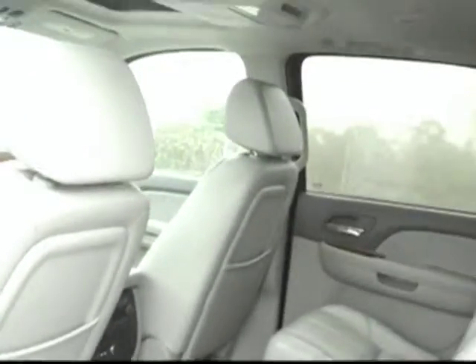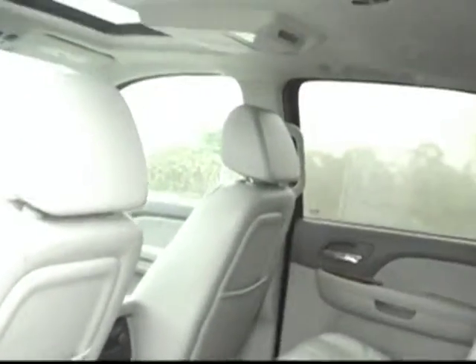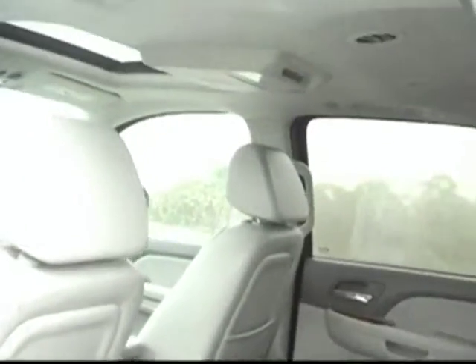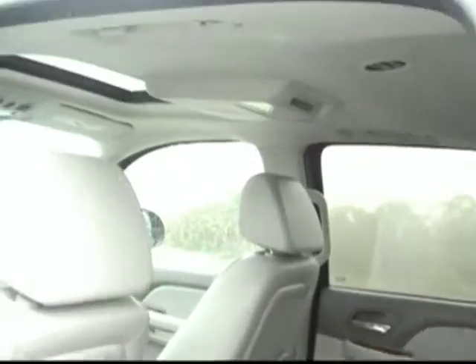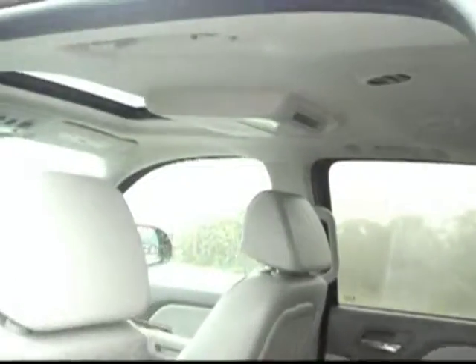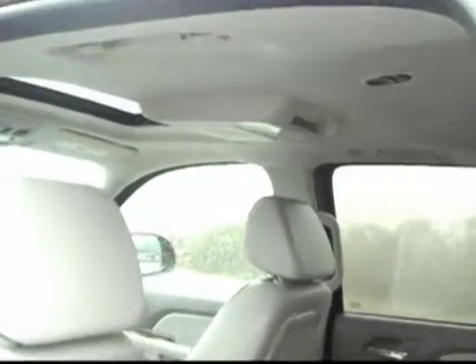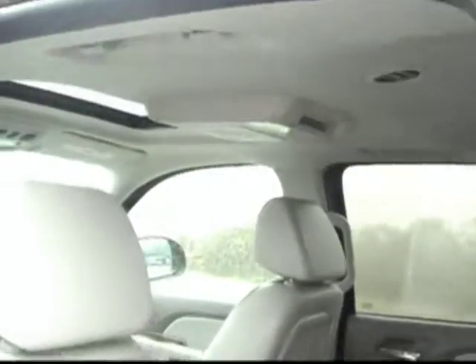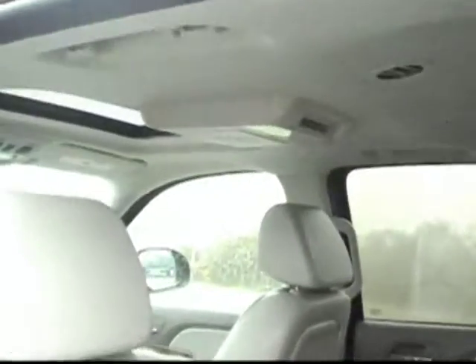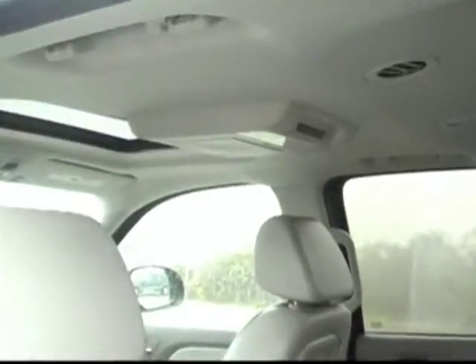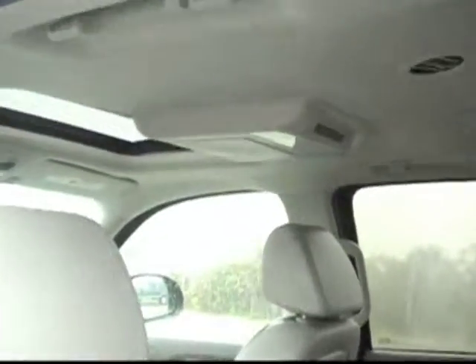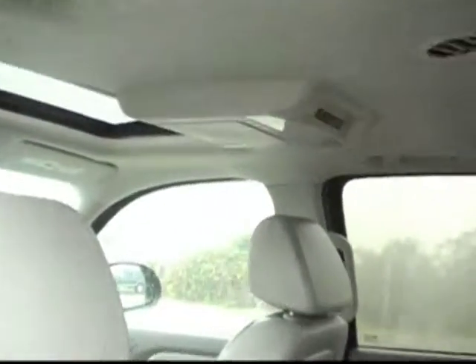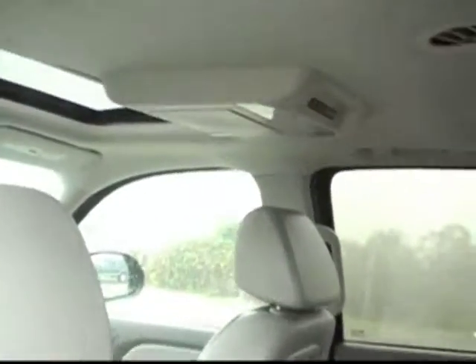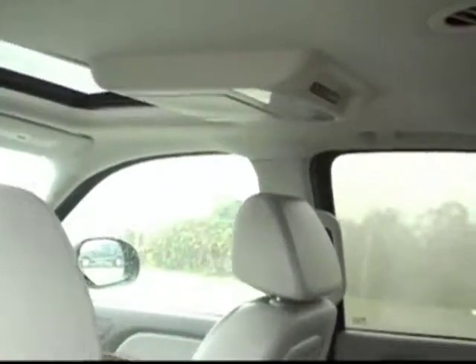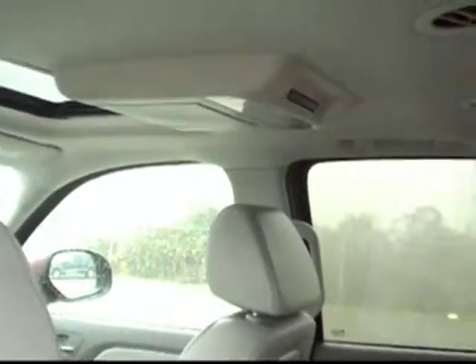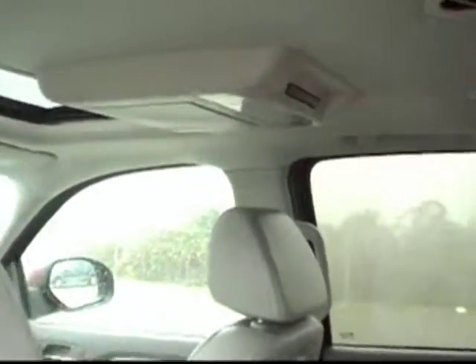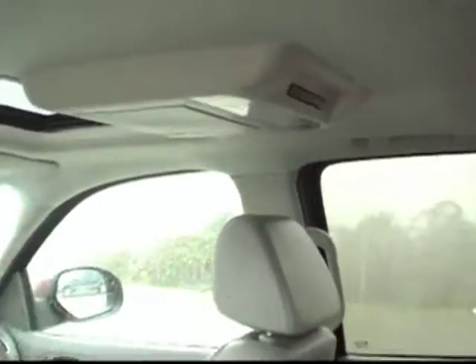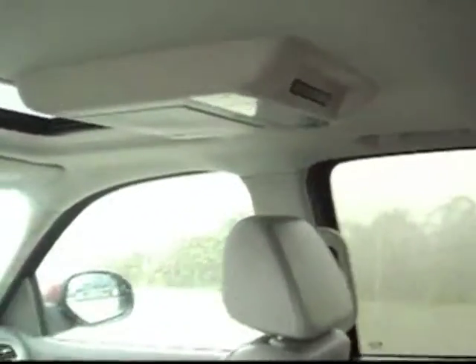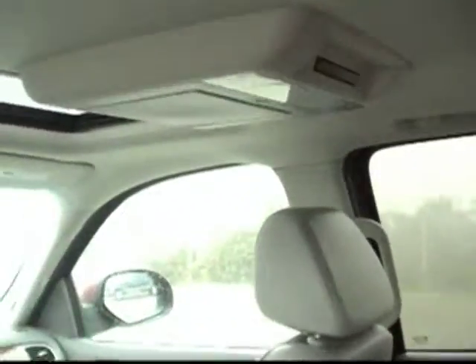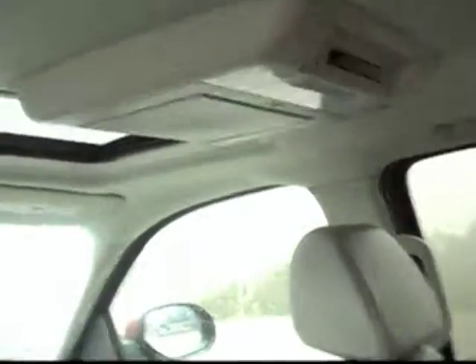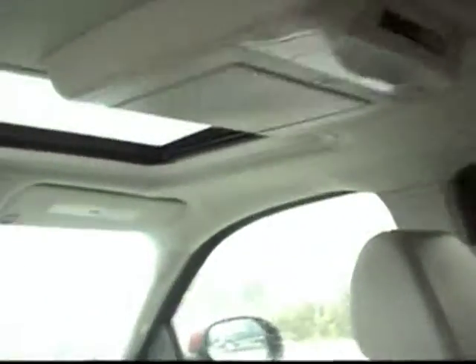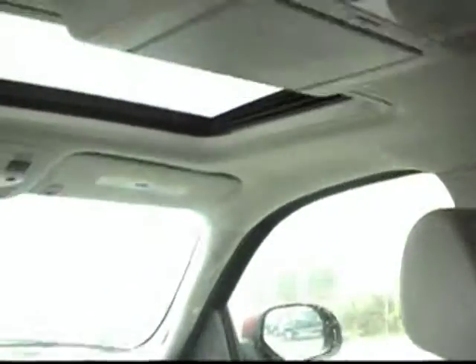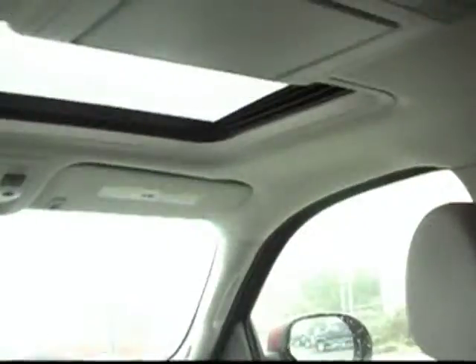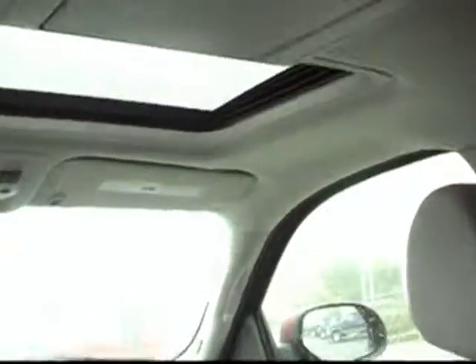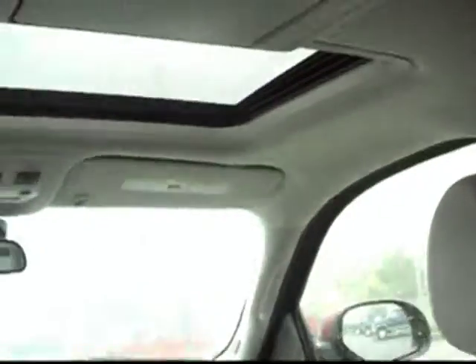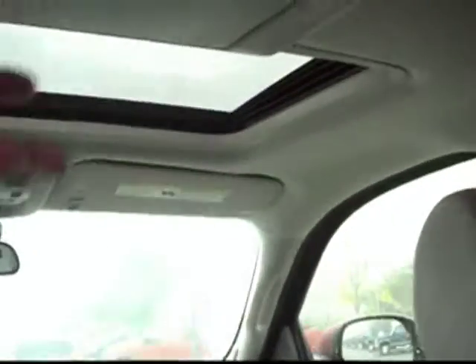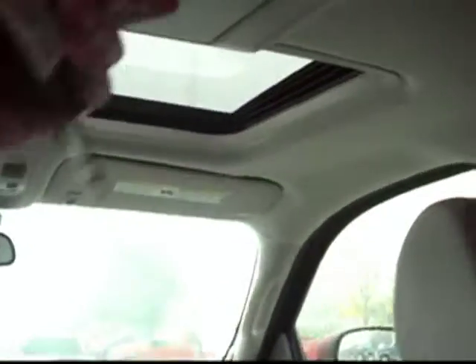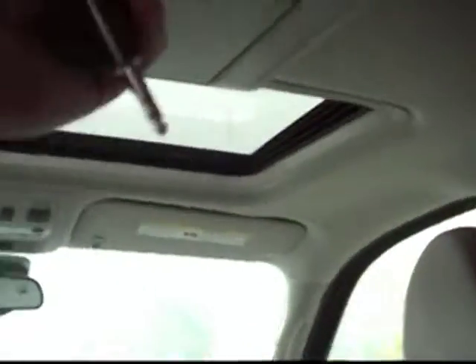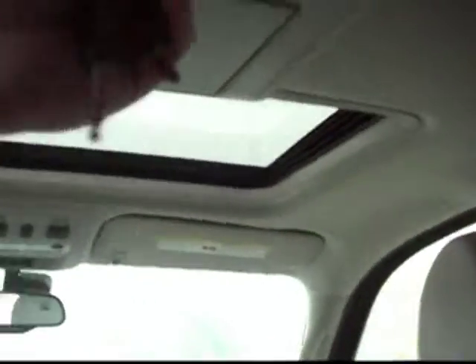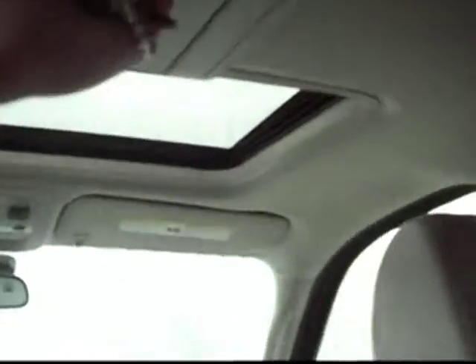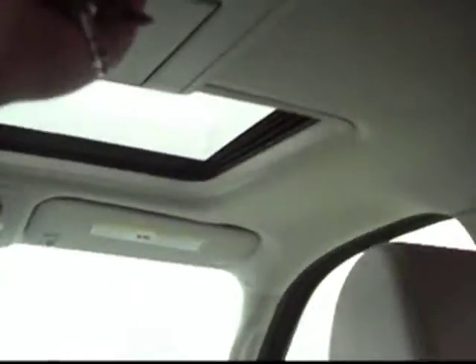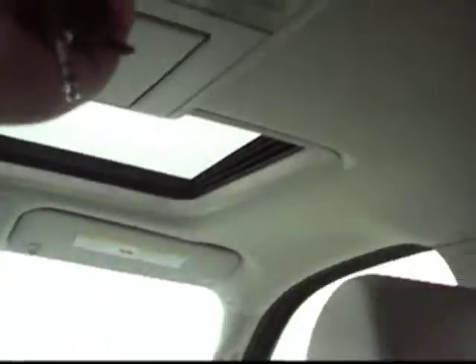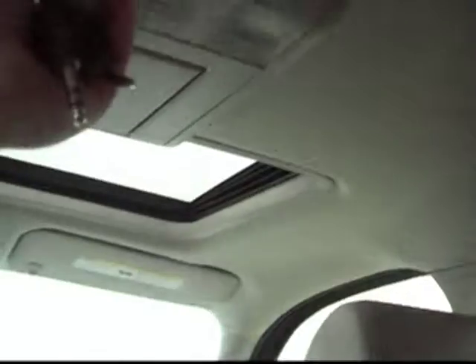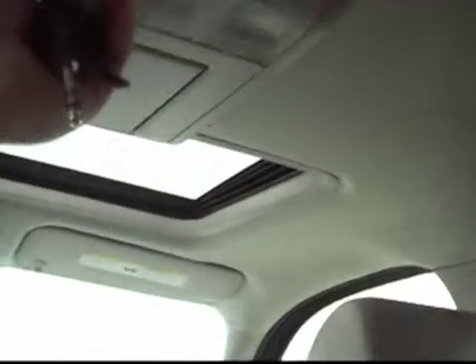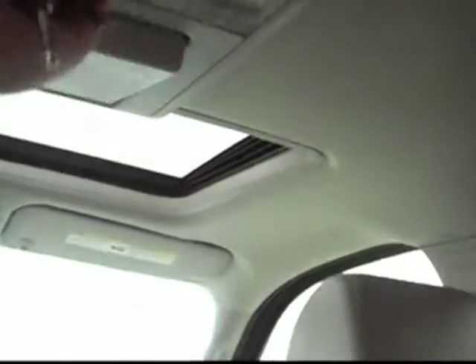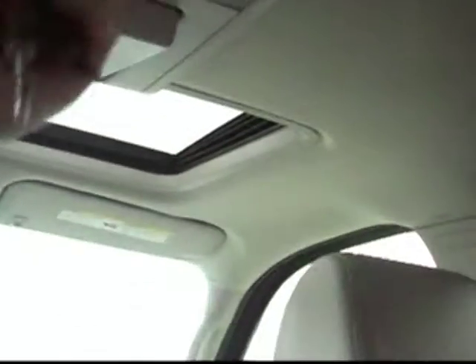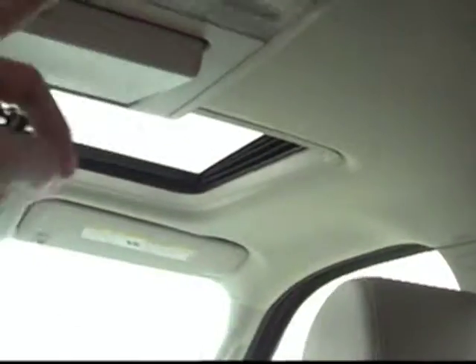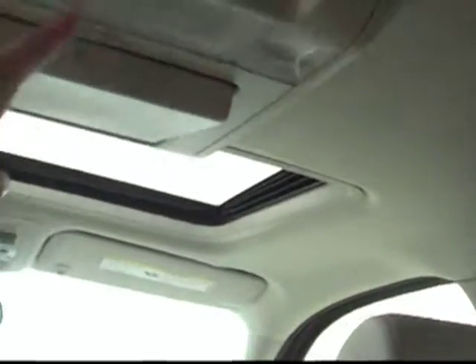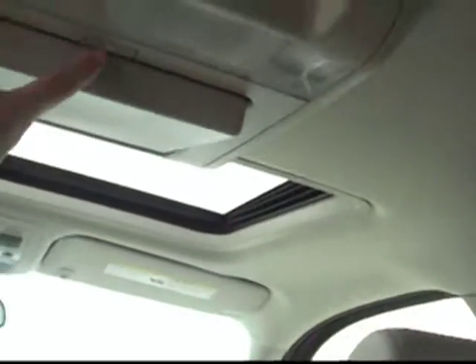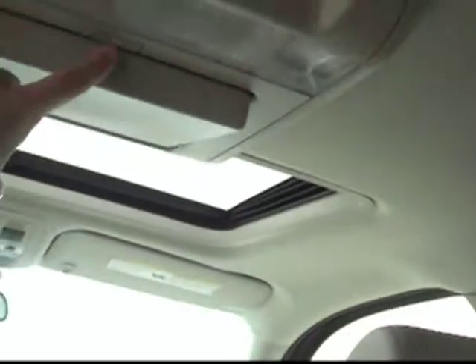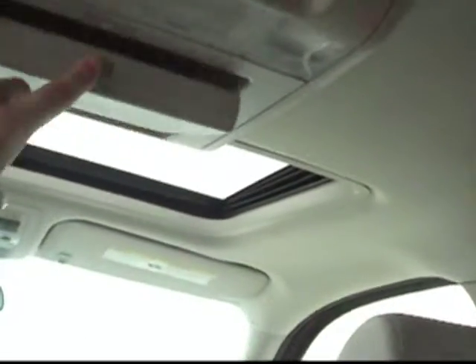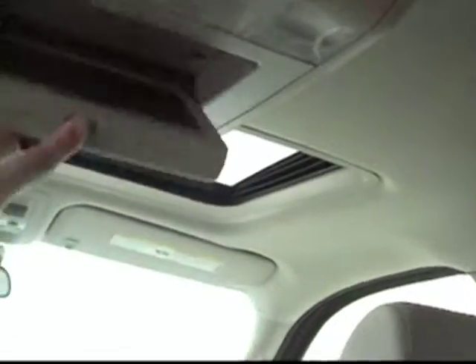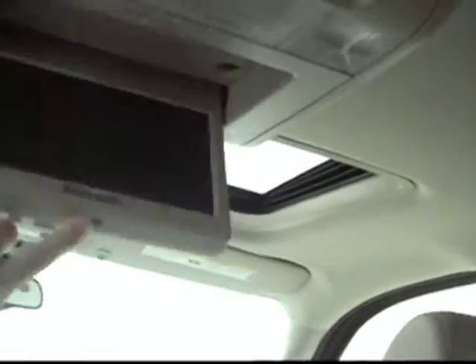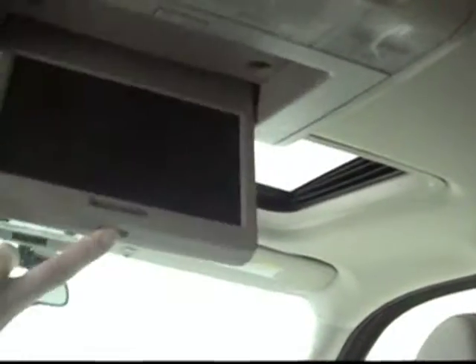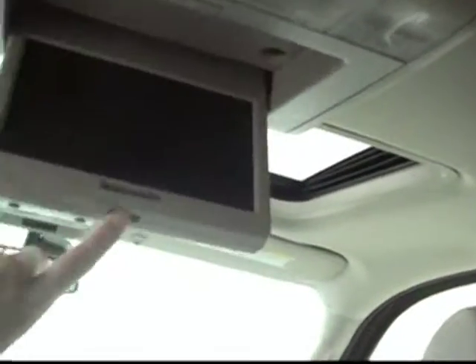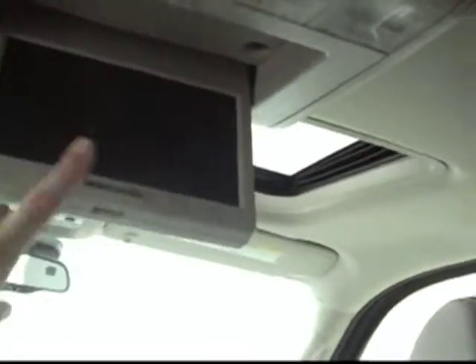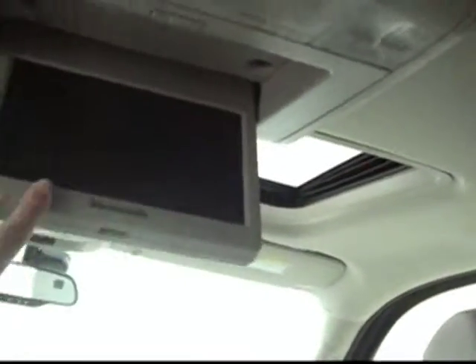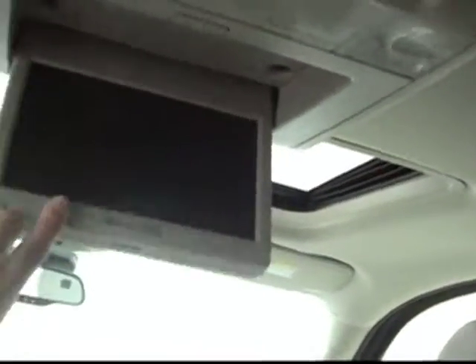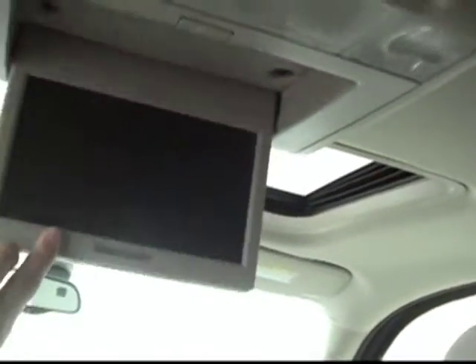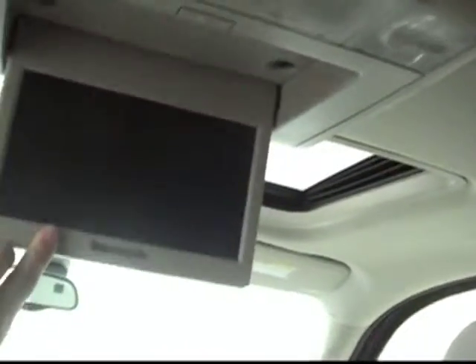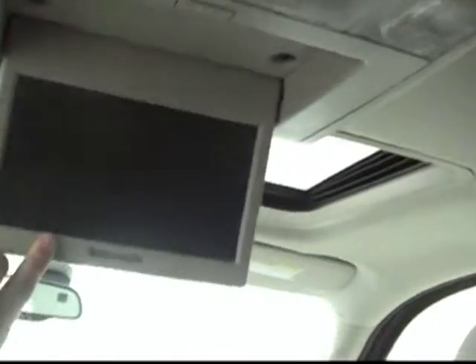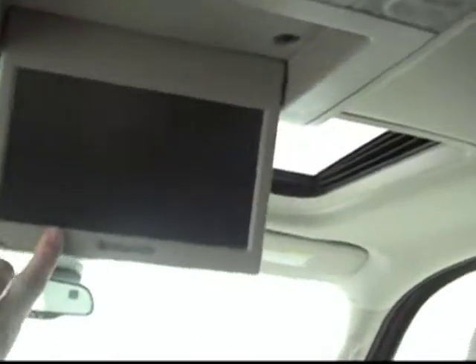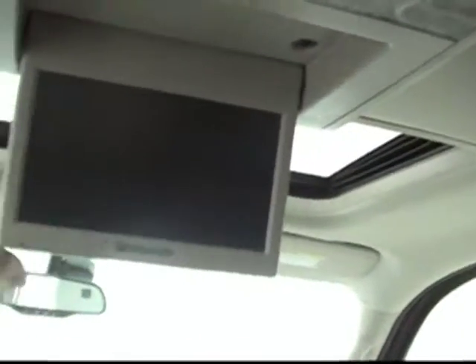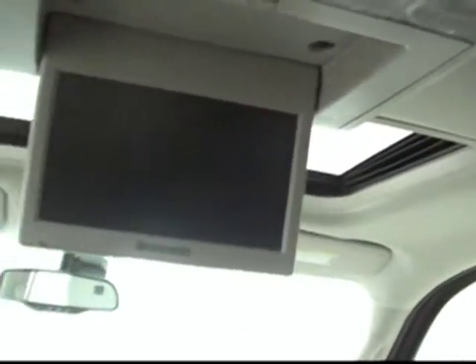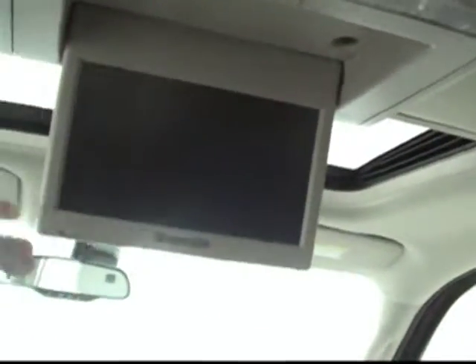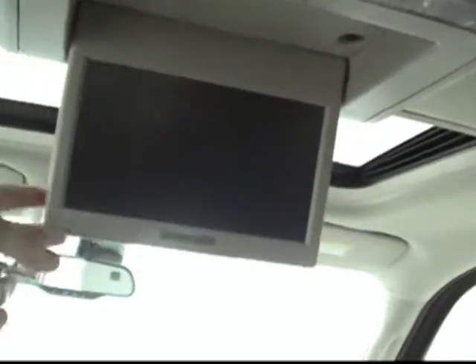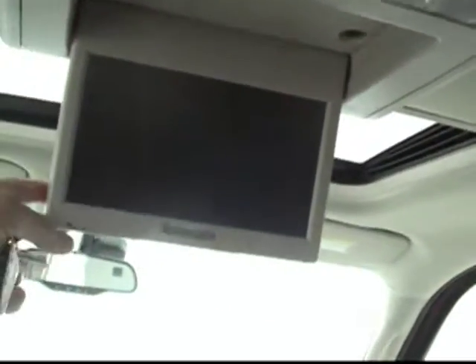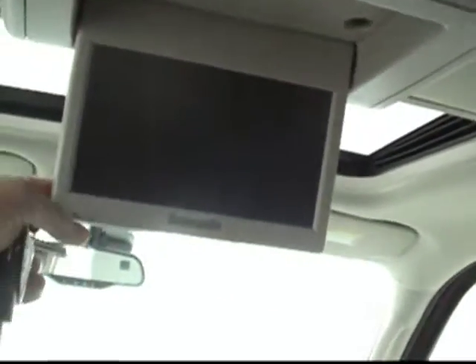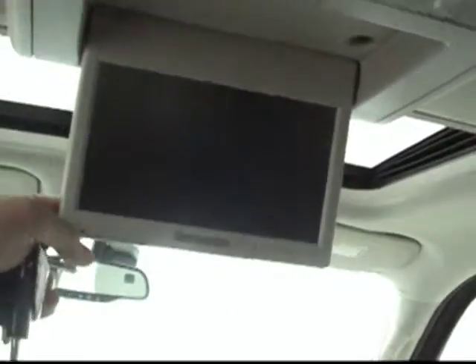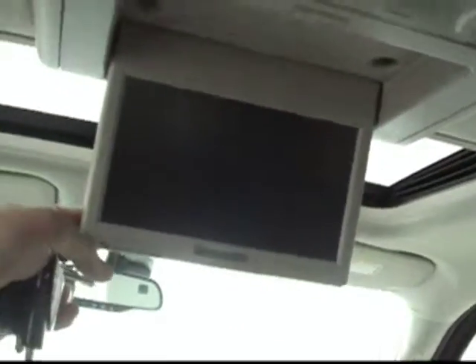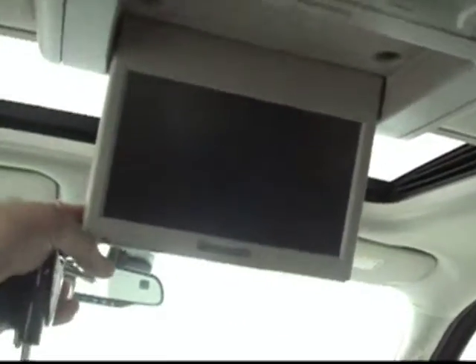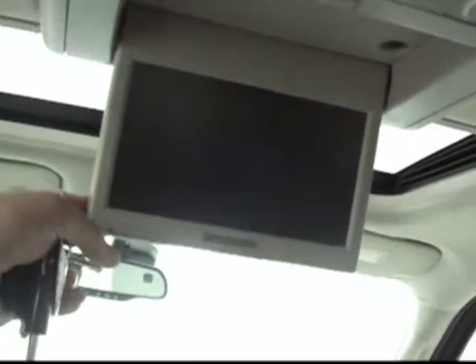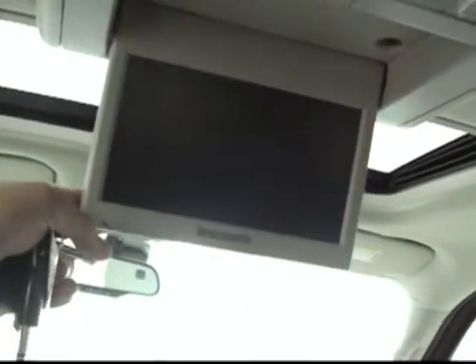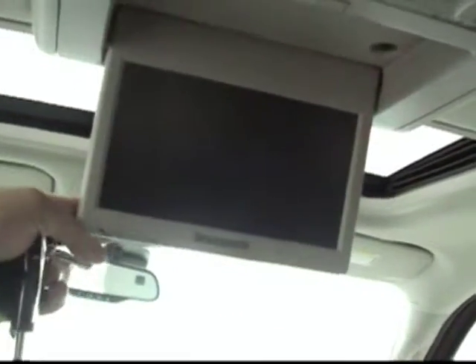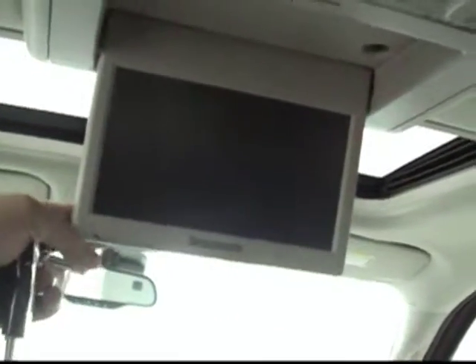And also, there's a DVD player as well. So all kinds of entertainment options here in the back seat for your passengers.